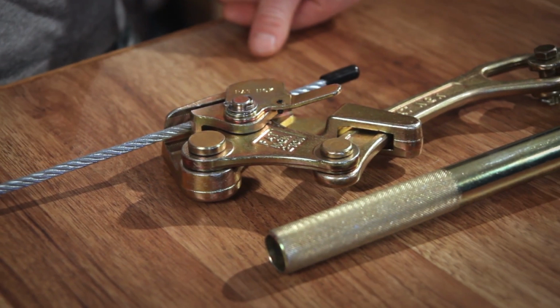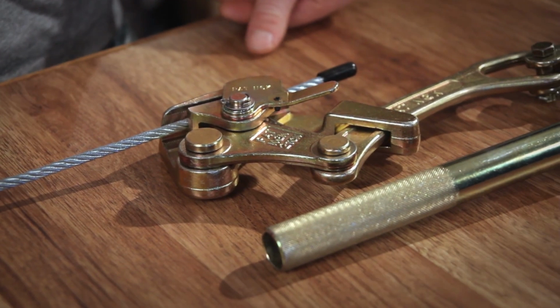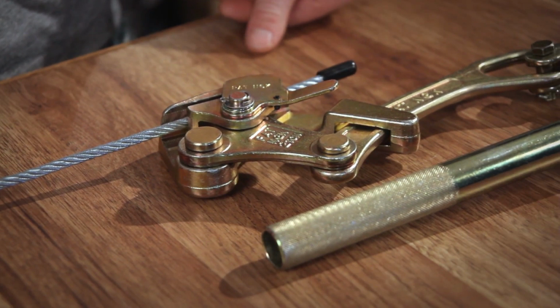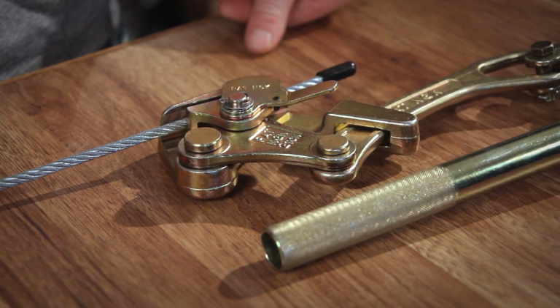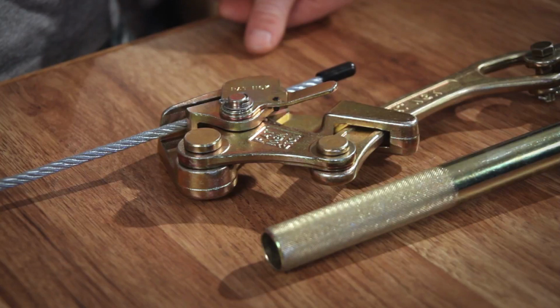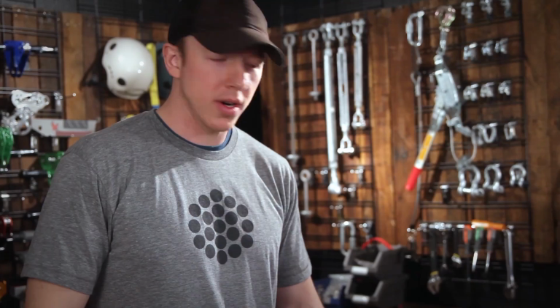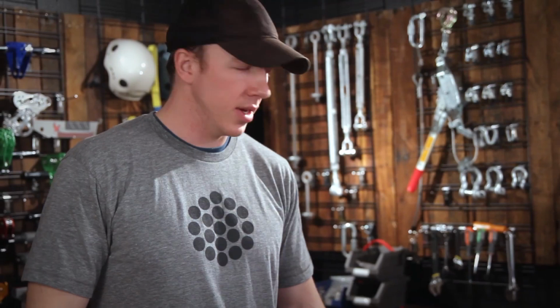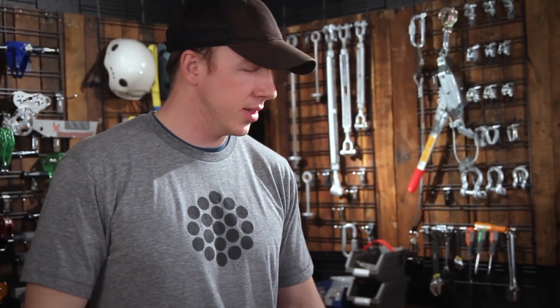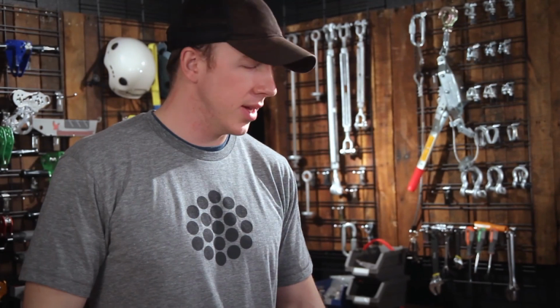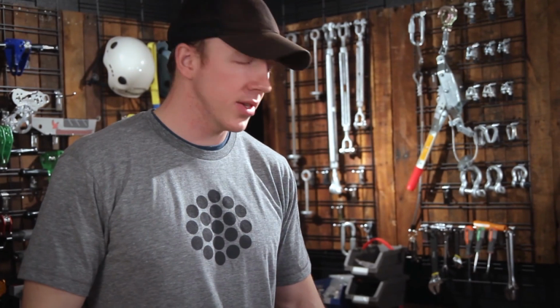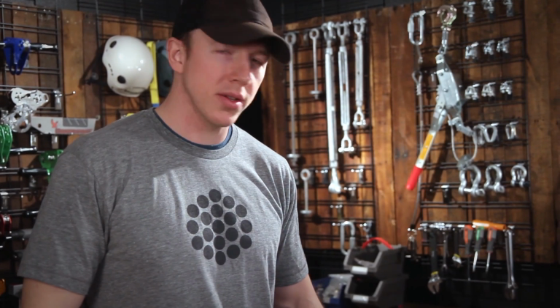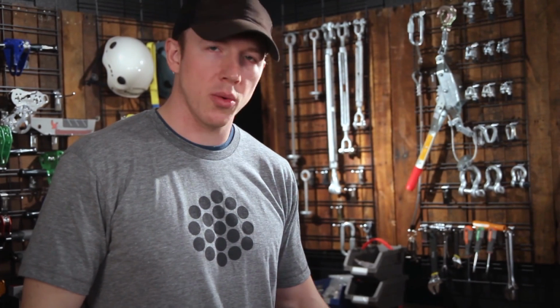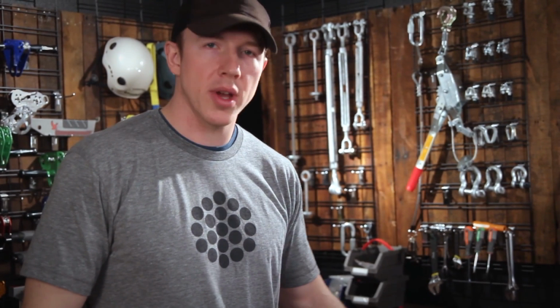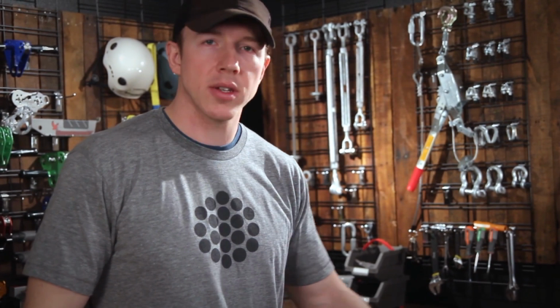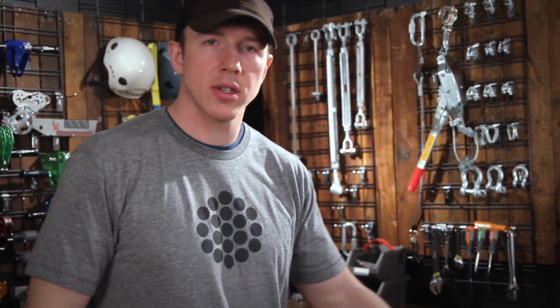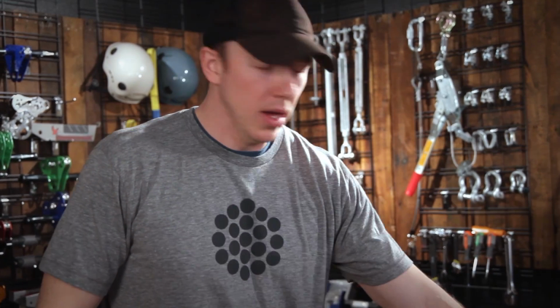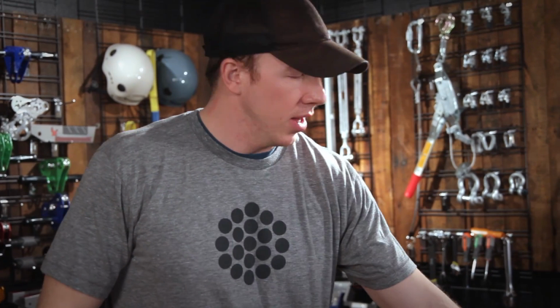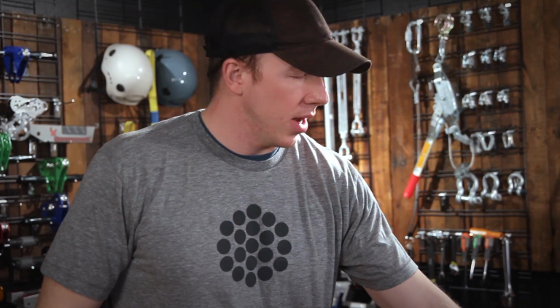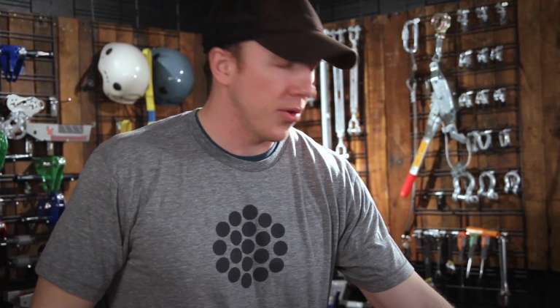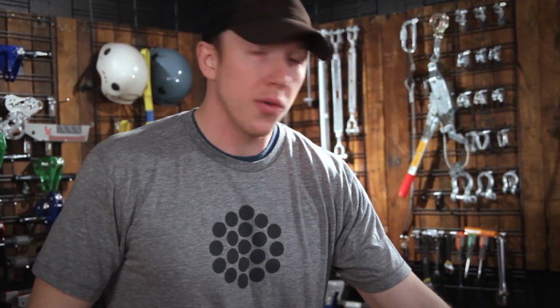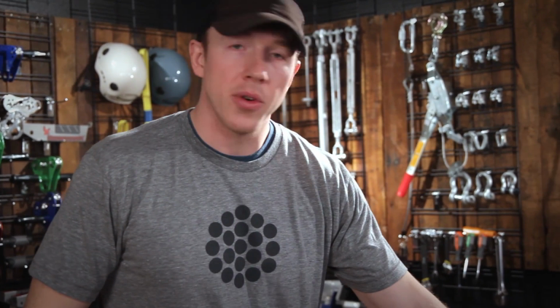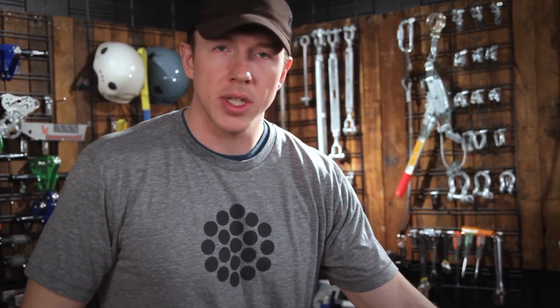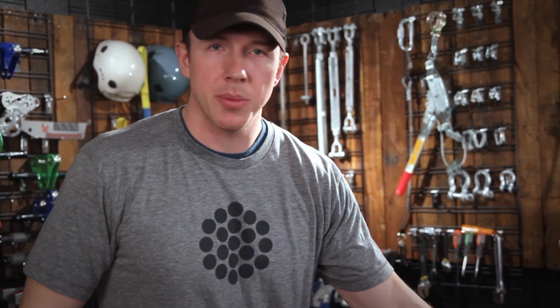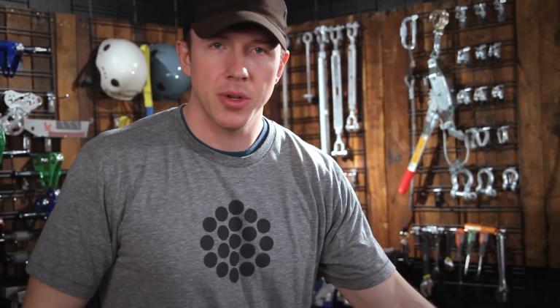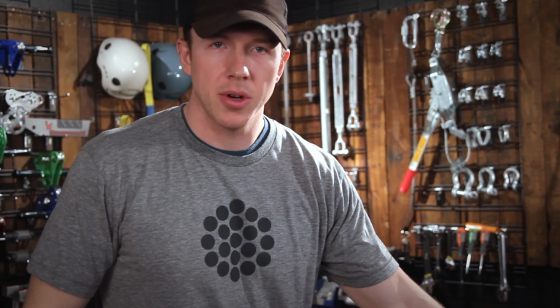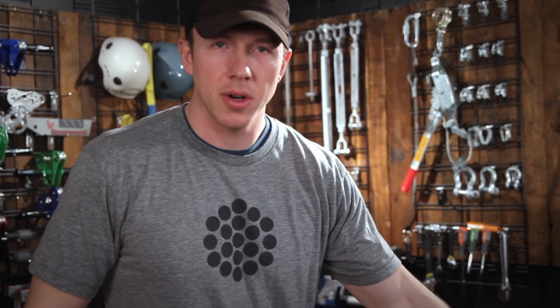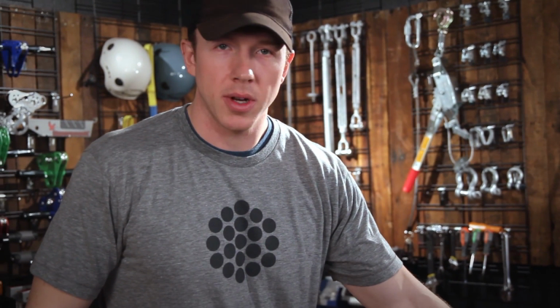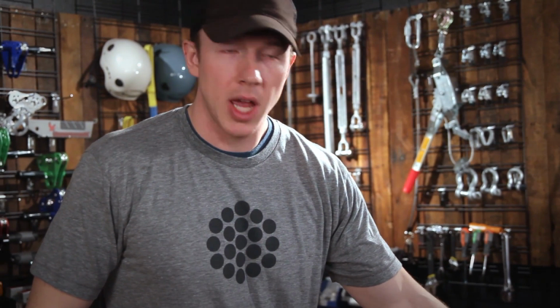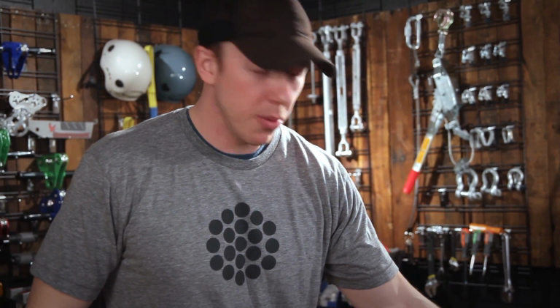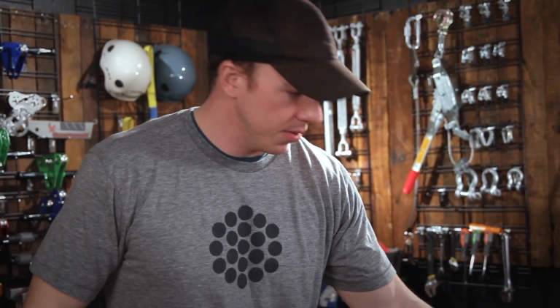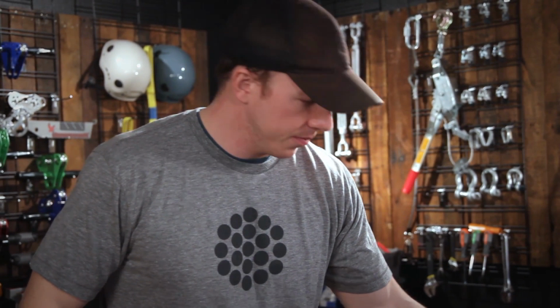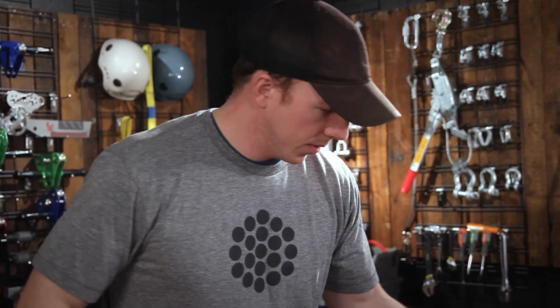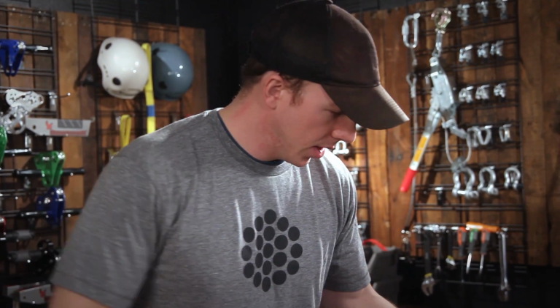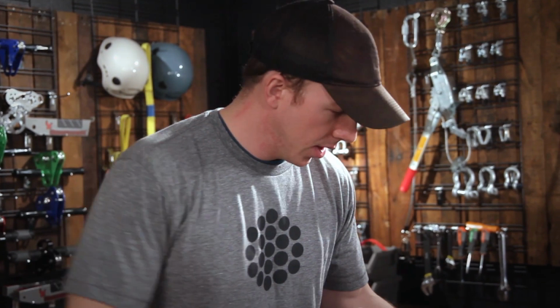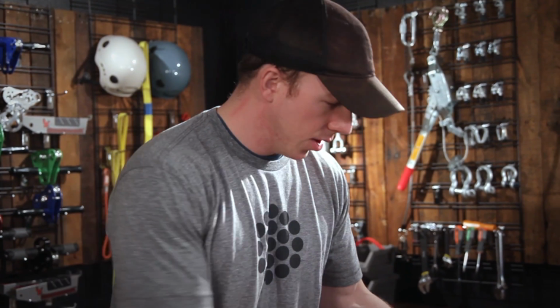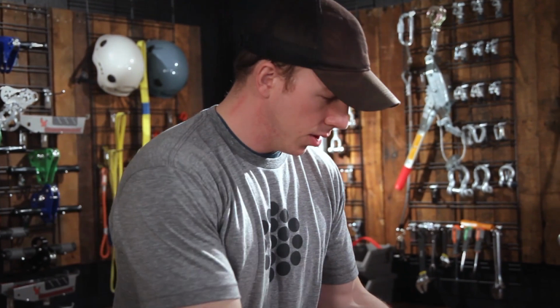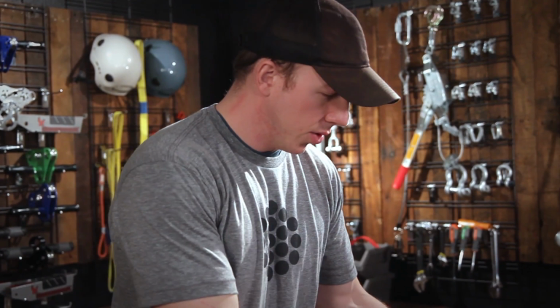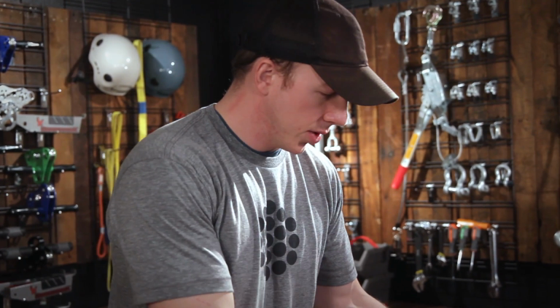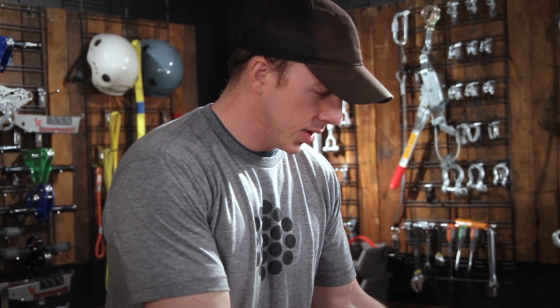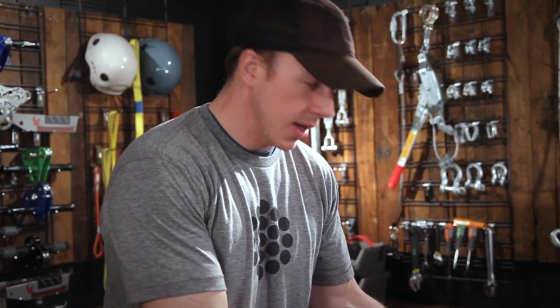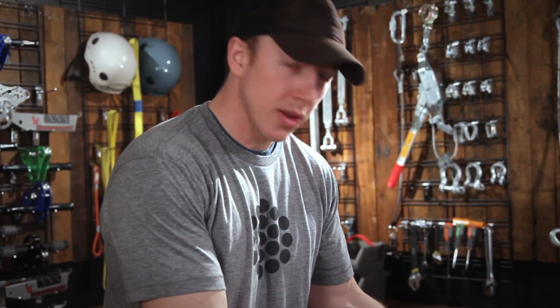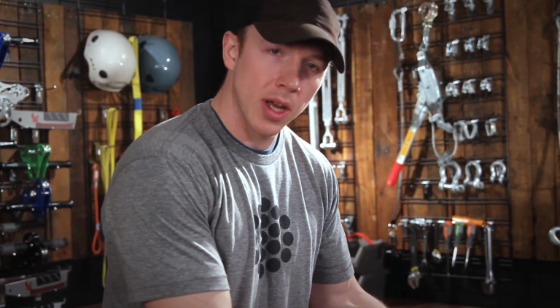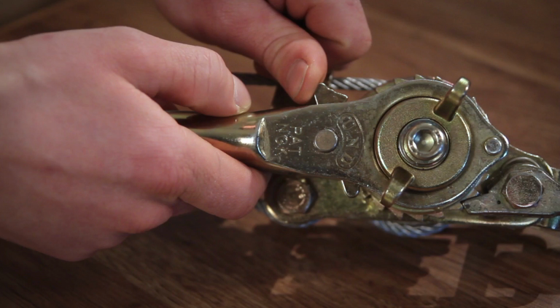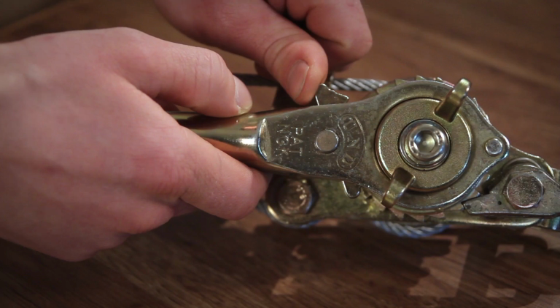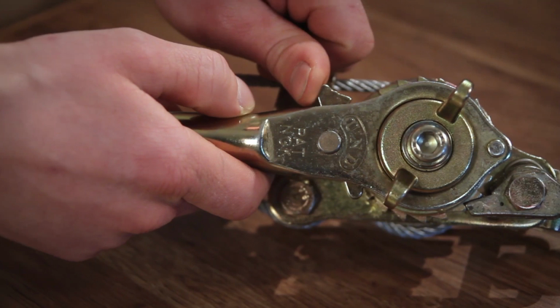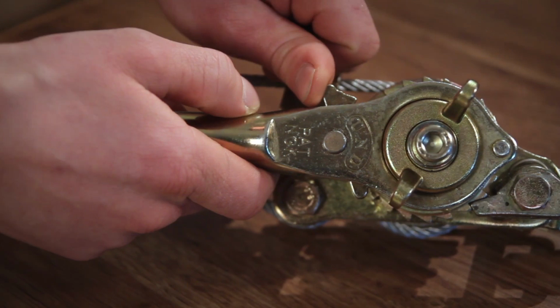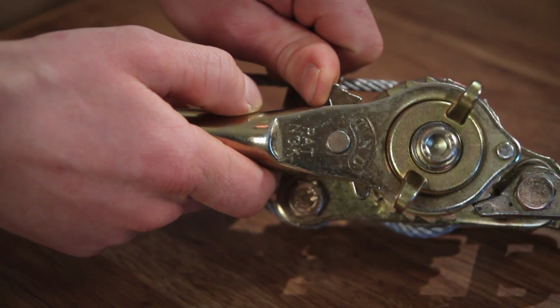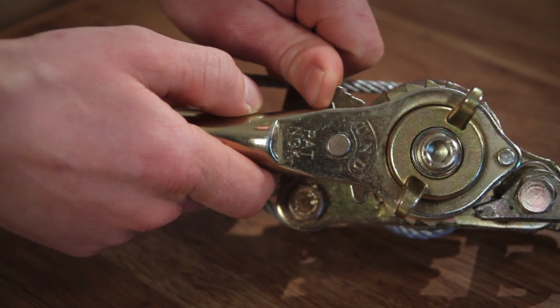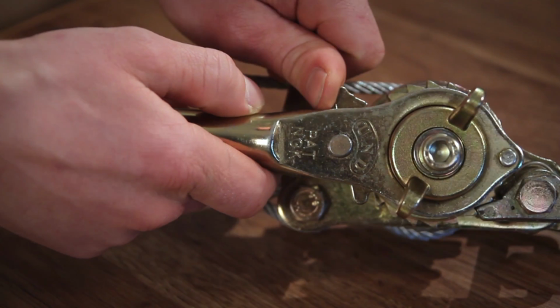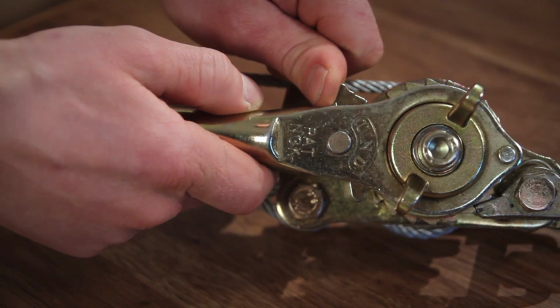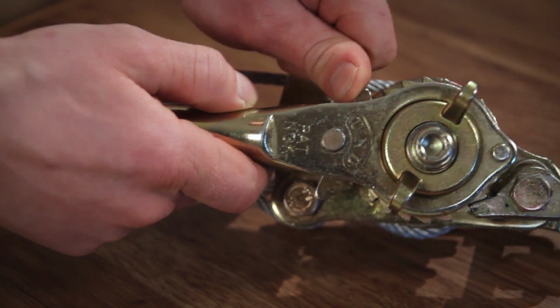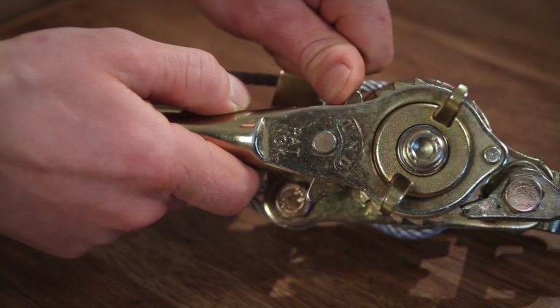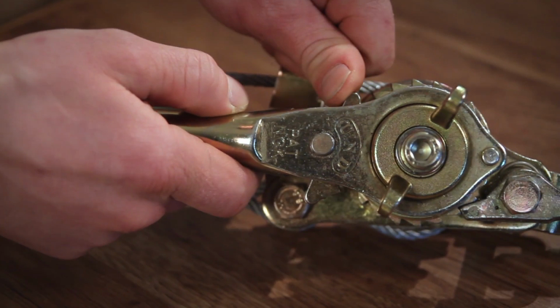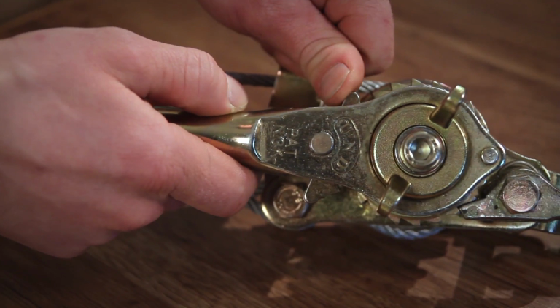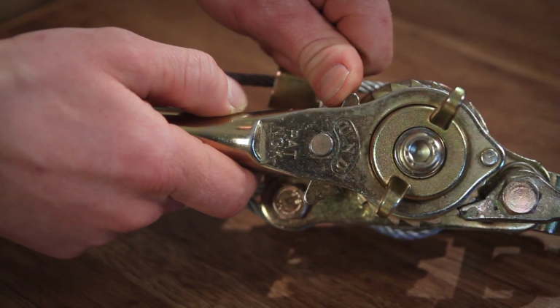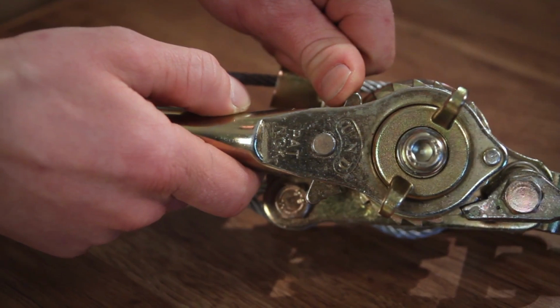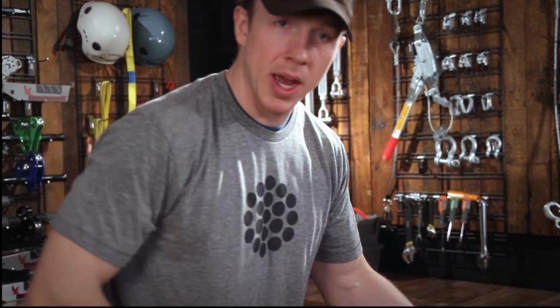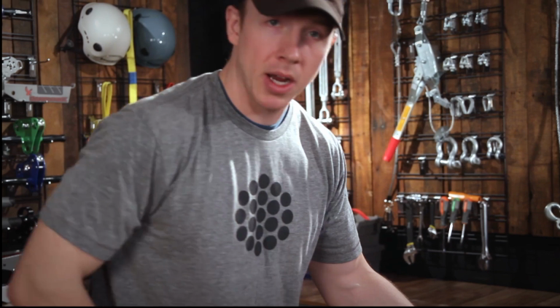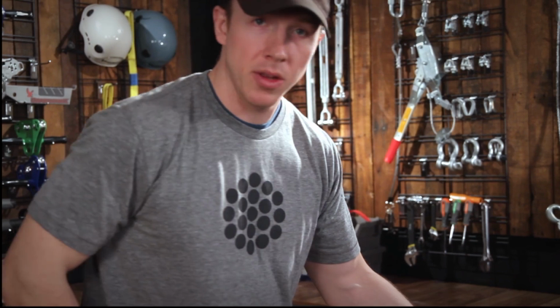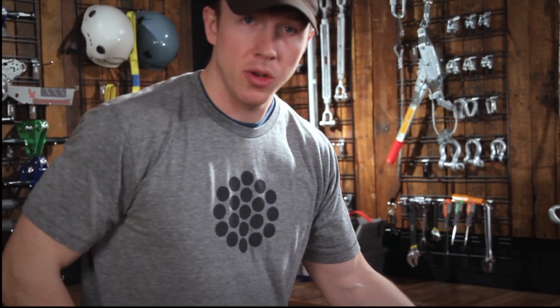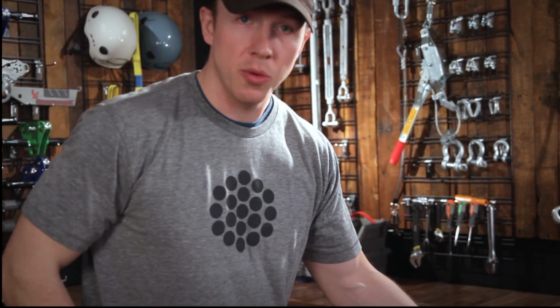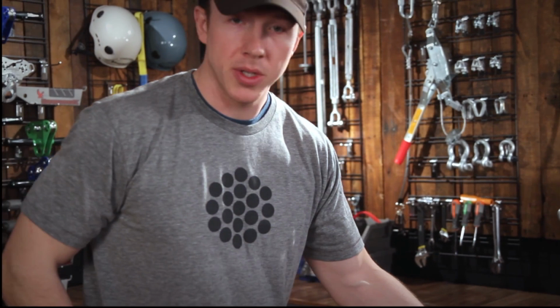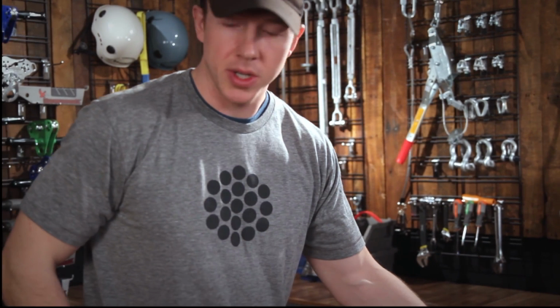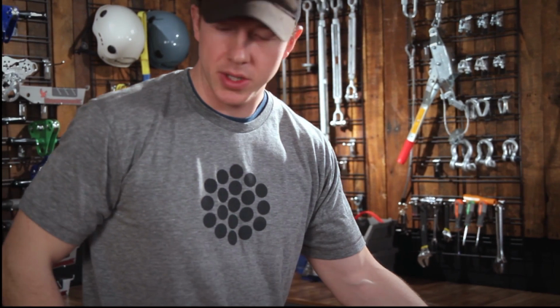In order to tension the winch, after you've hooked it up to your cable, you're going to just take the lever and push it back into the up position.